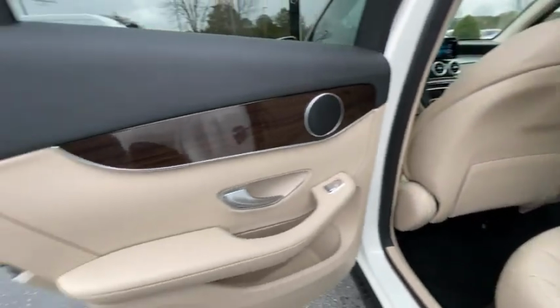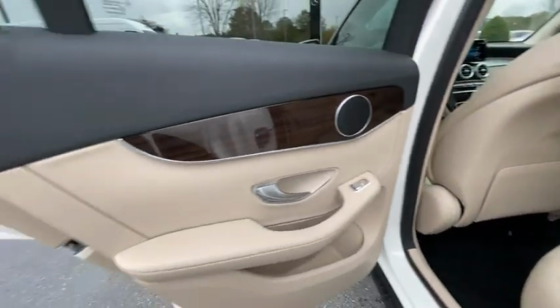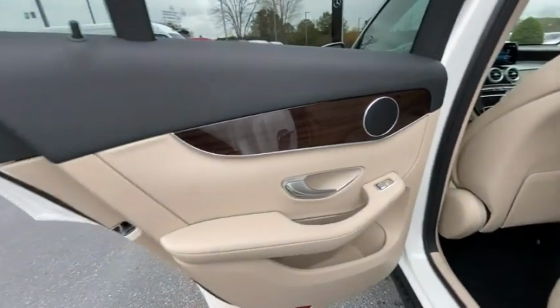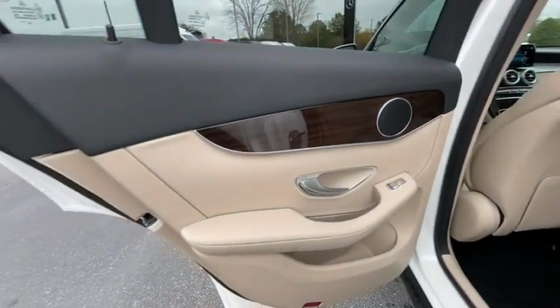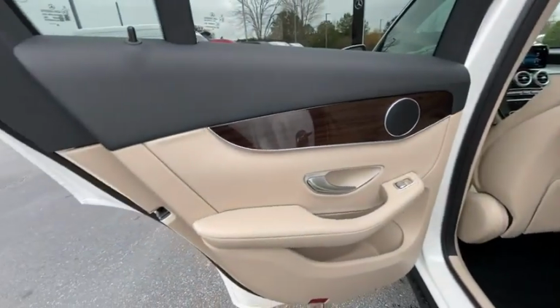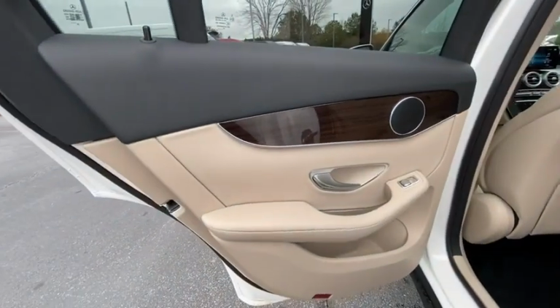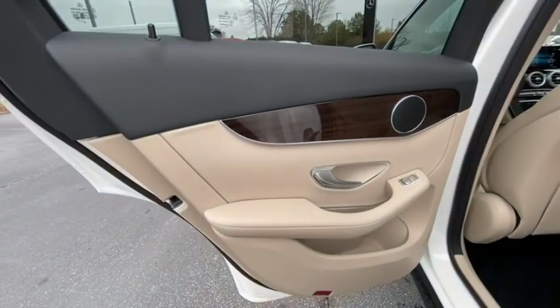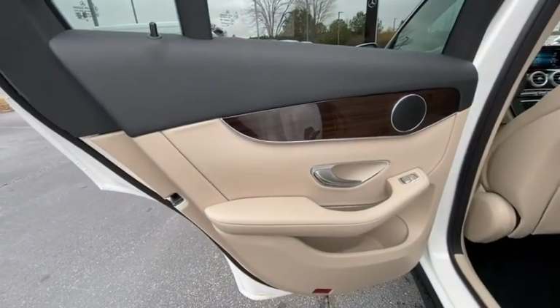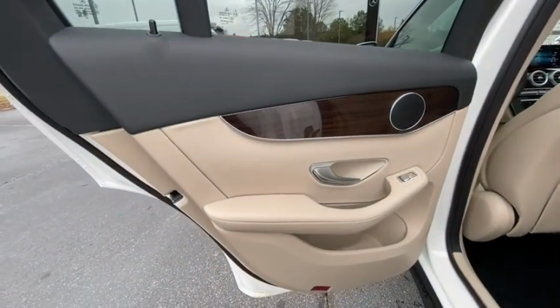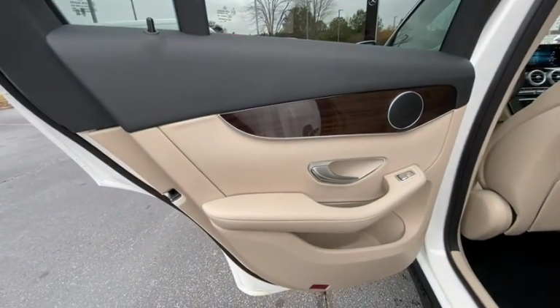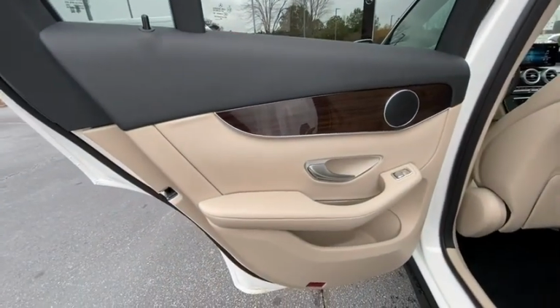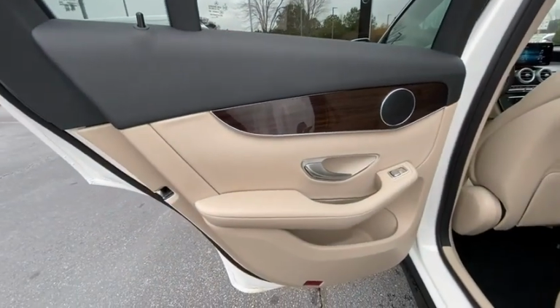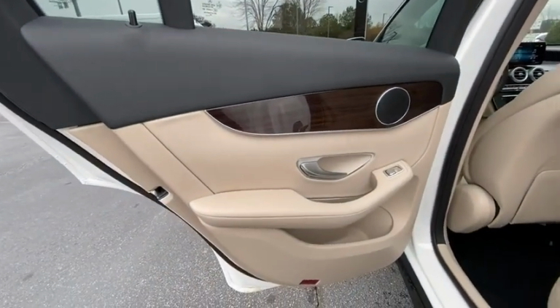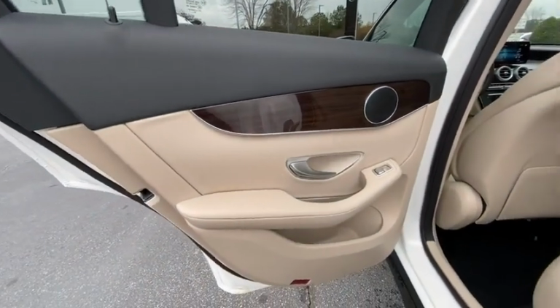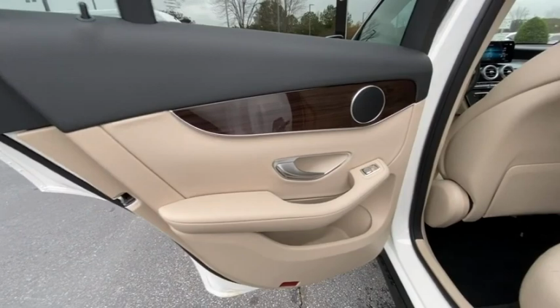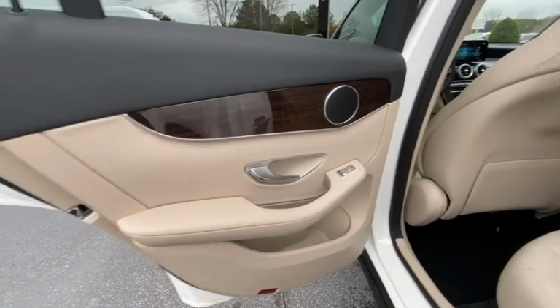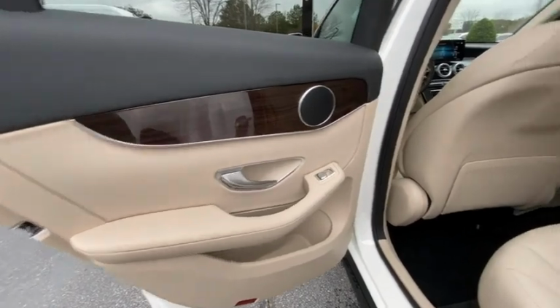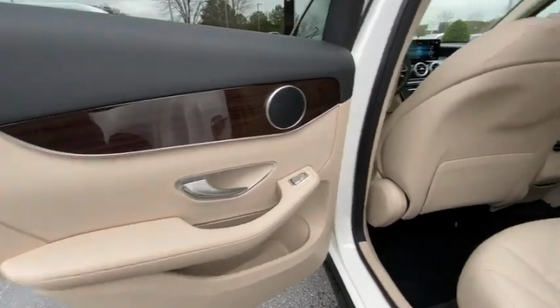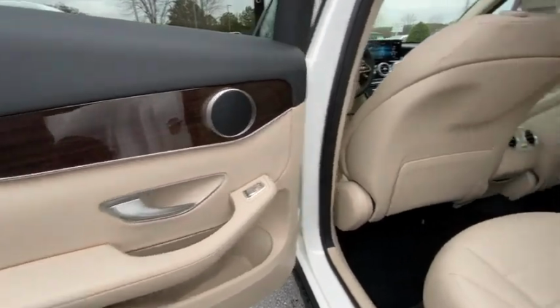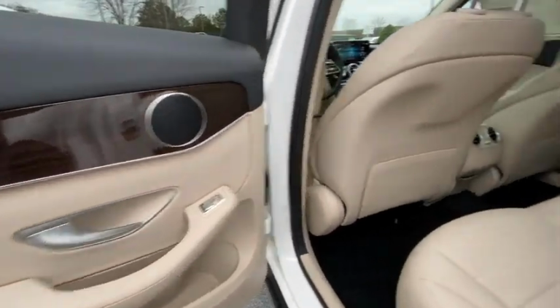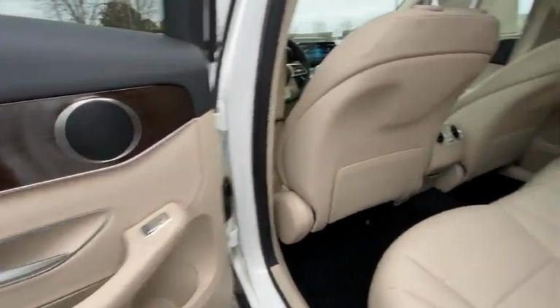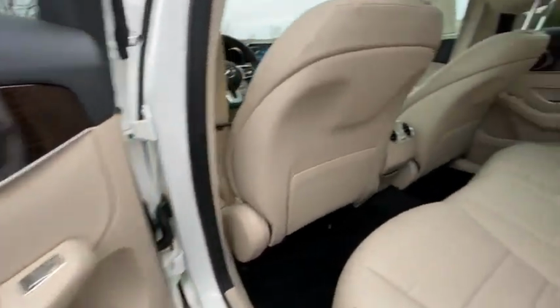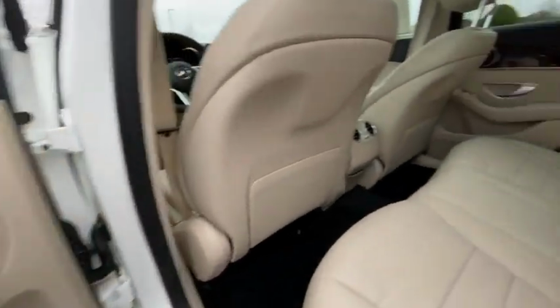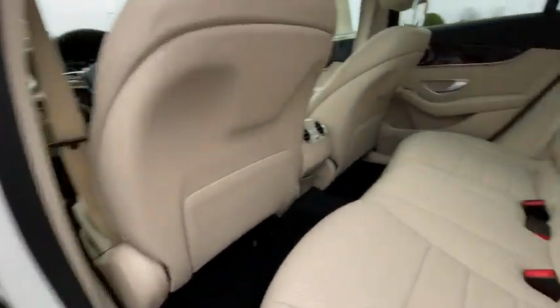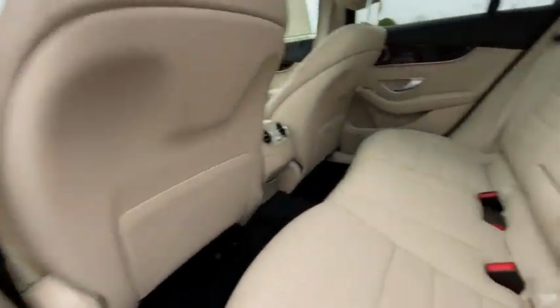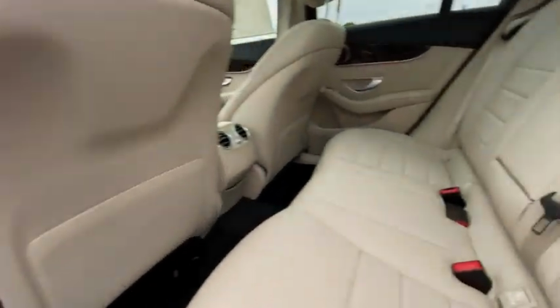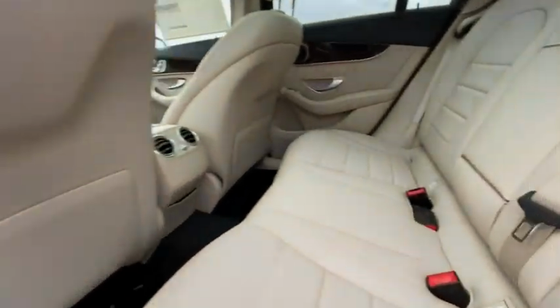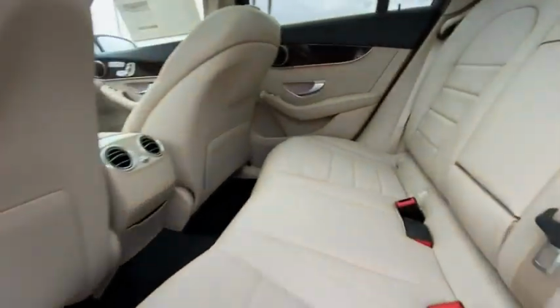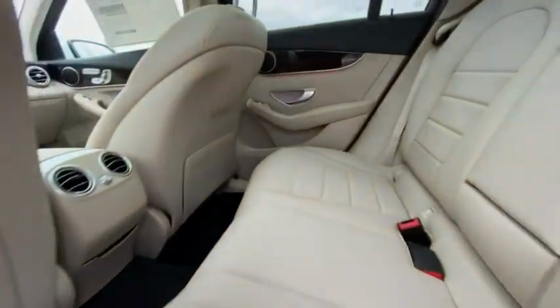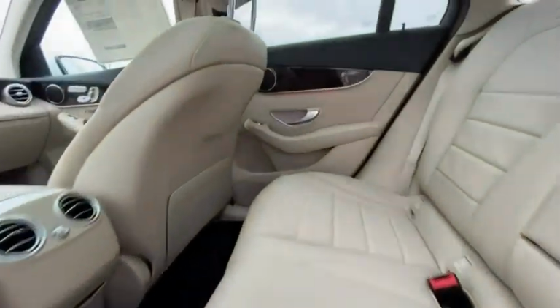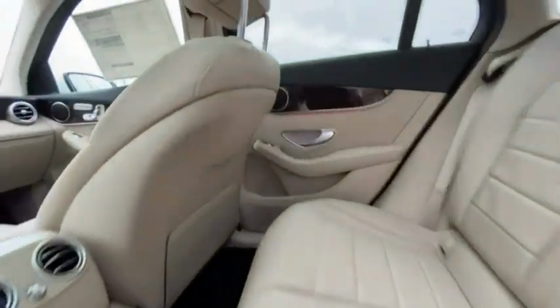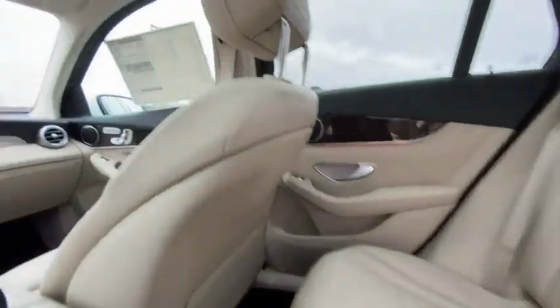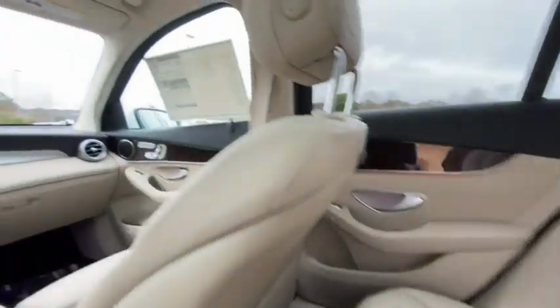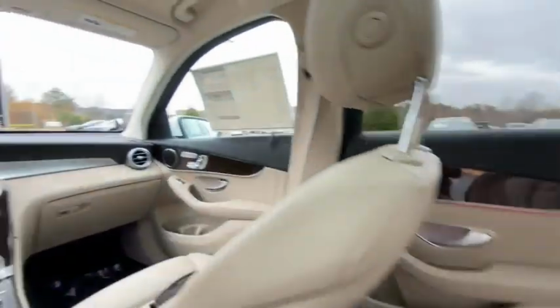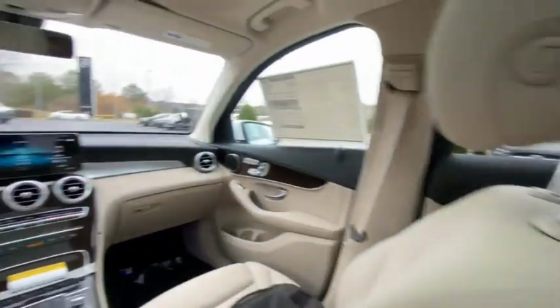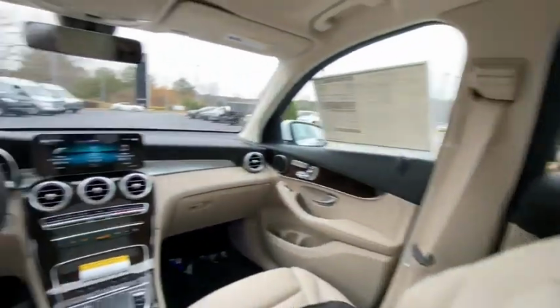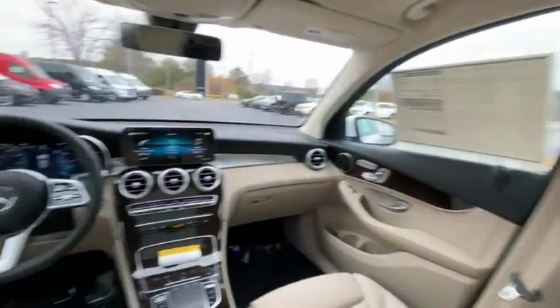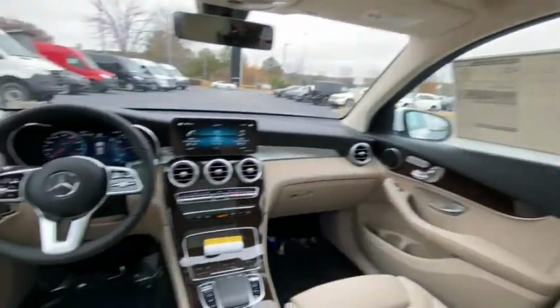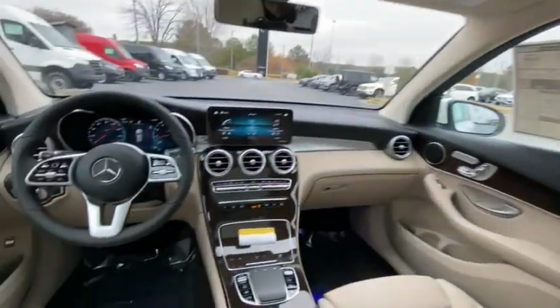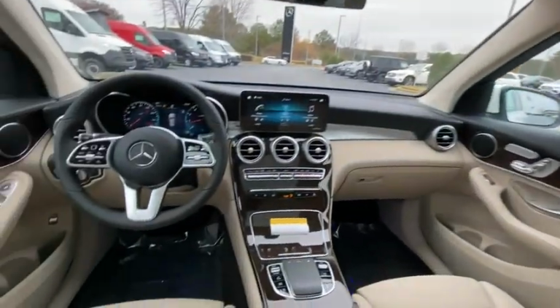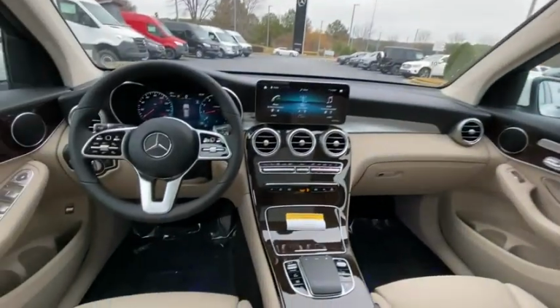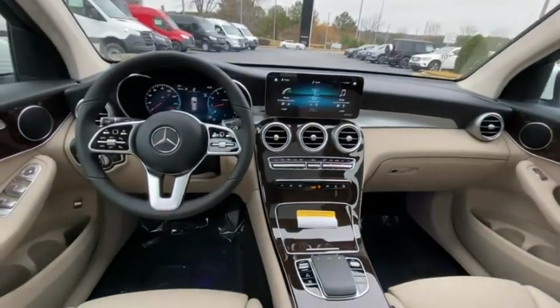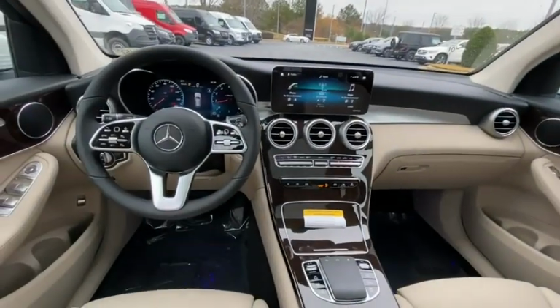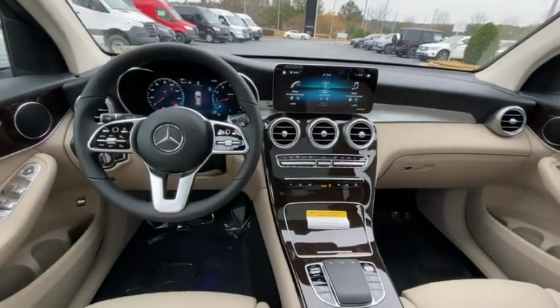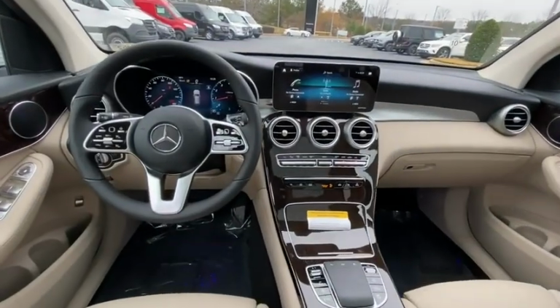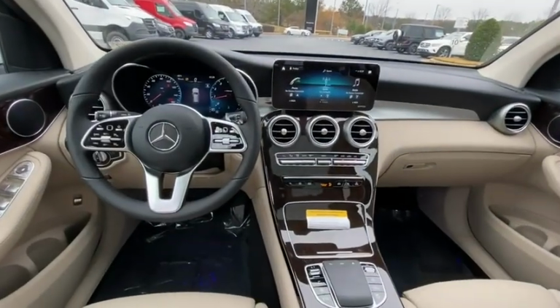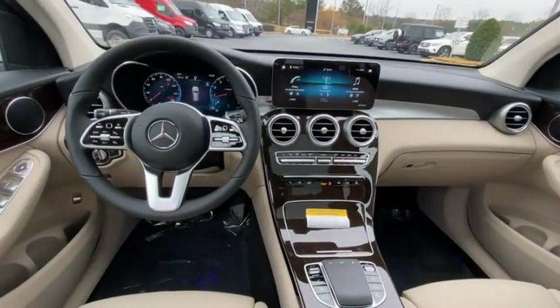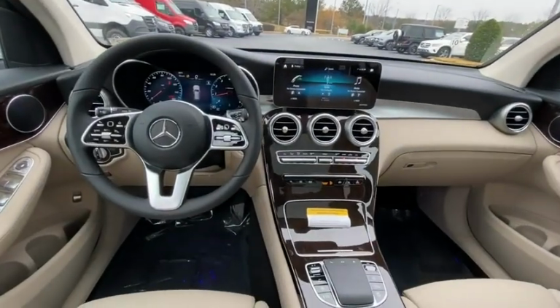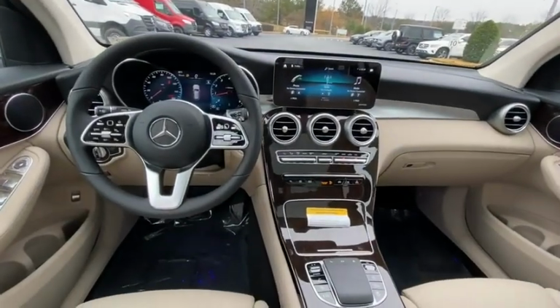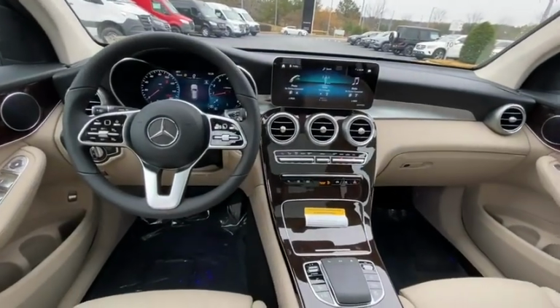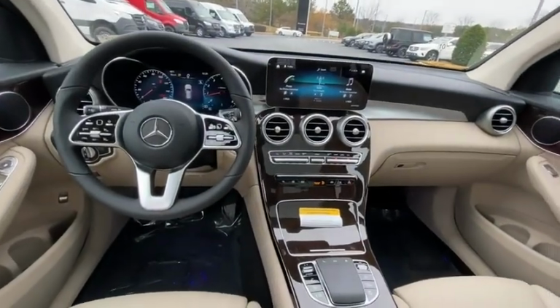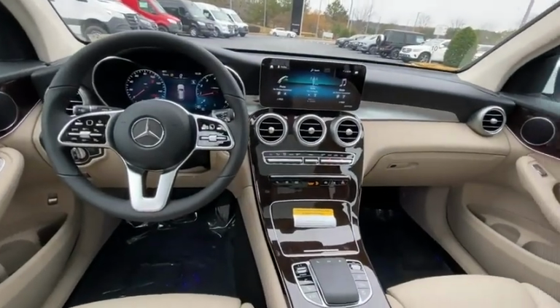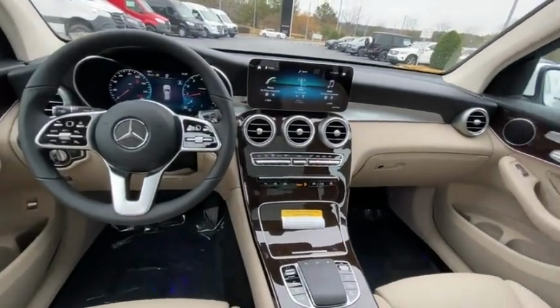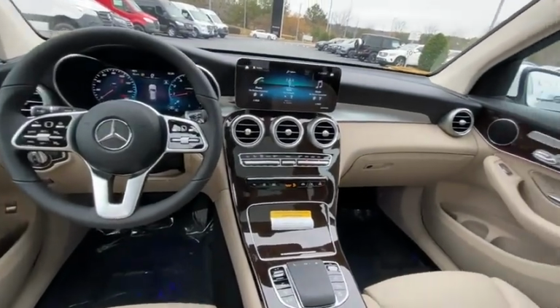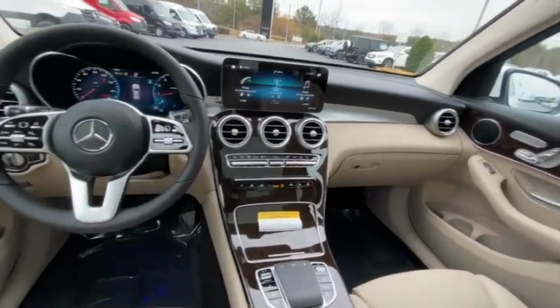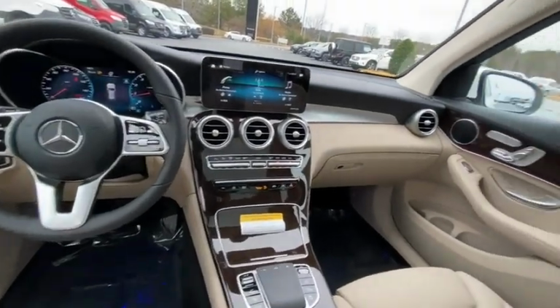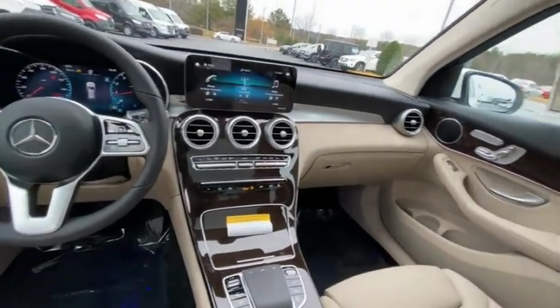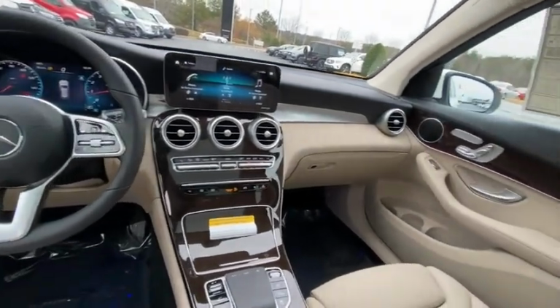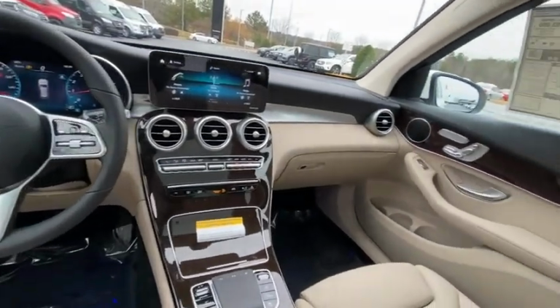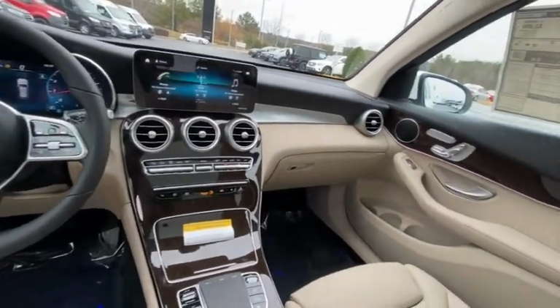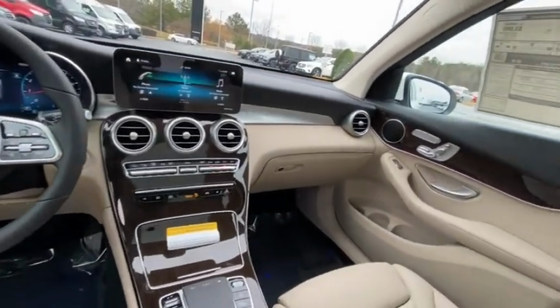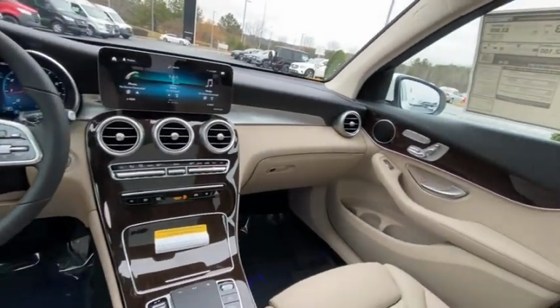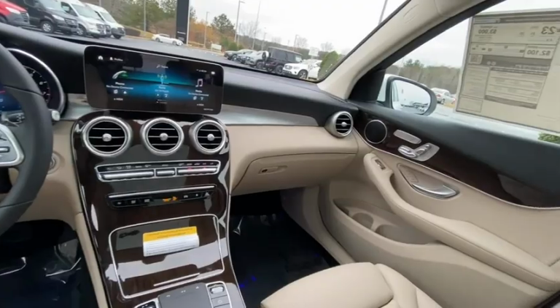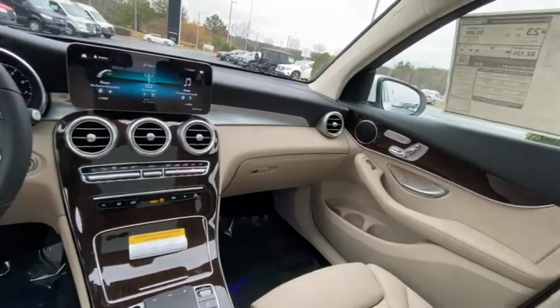Tachometer, Sirius satellite radio, panic alarm, remote keyless entry, overhead console, tilt steering wheel.